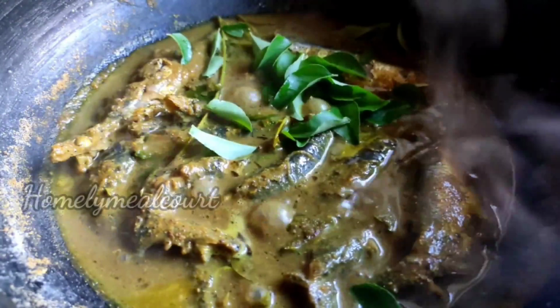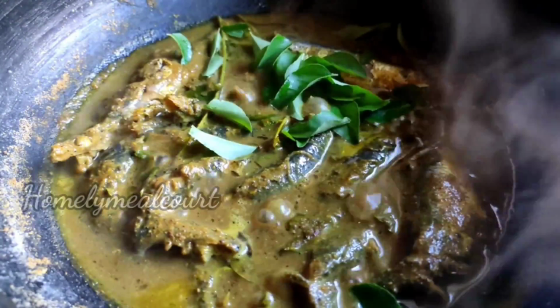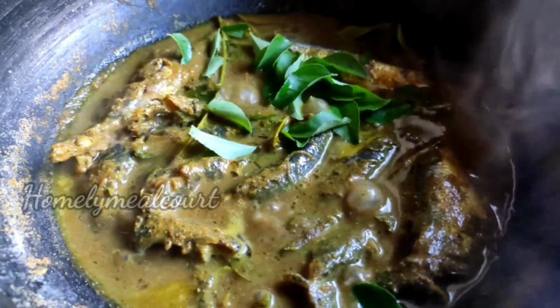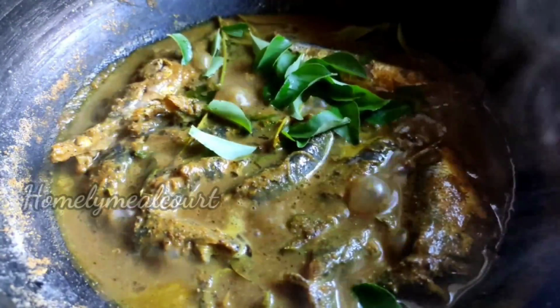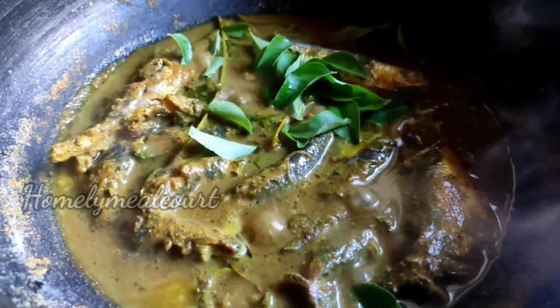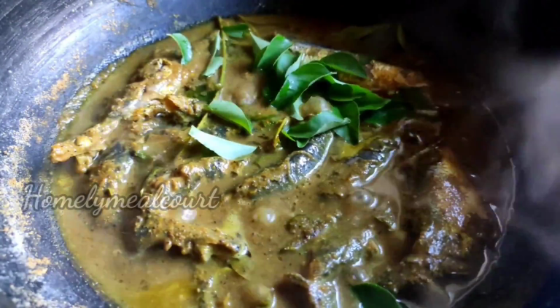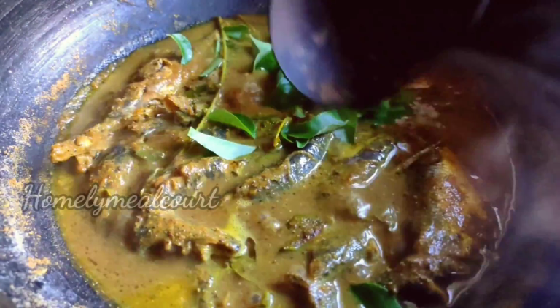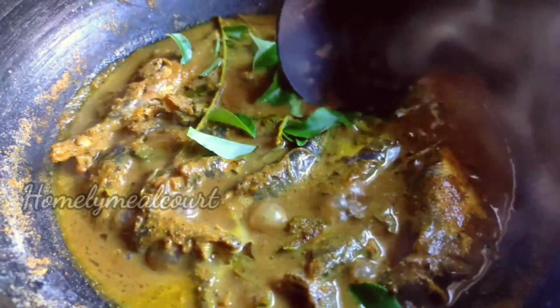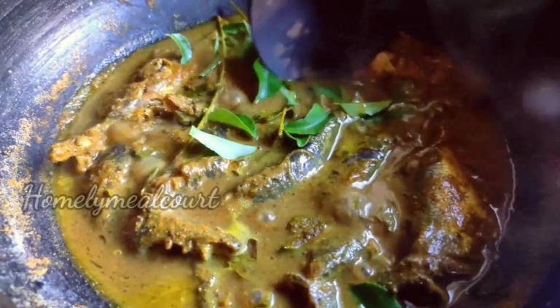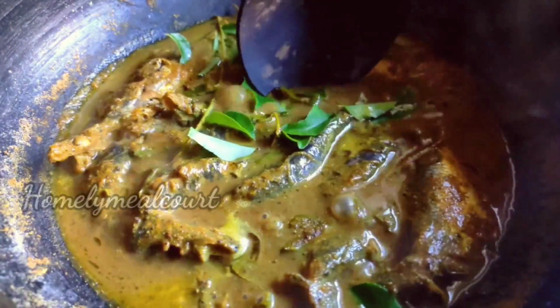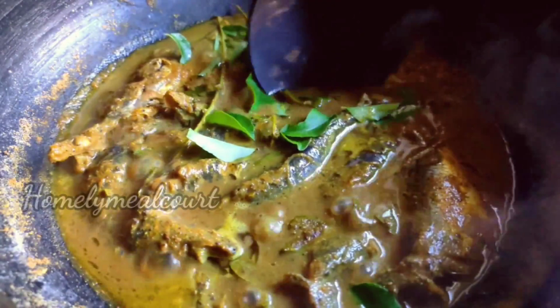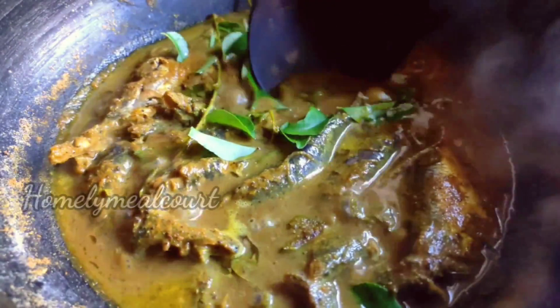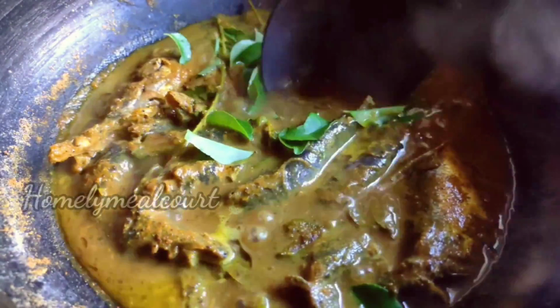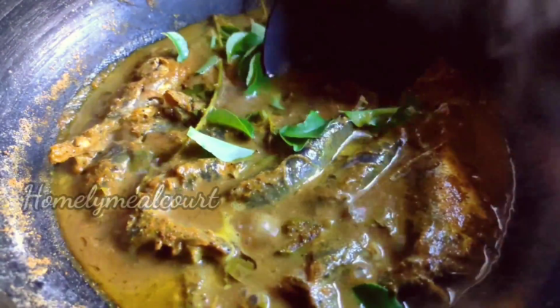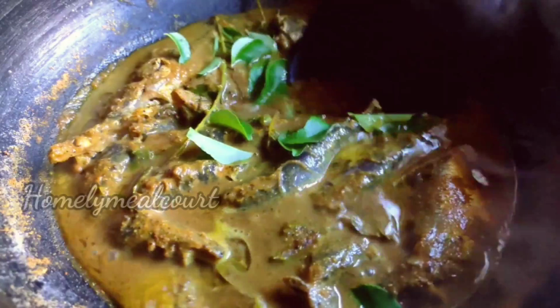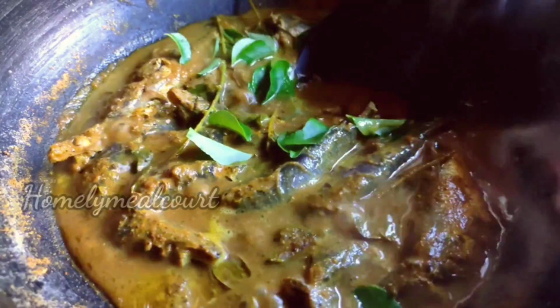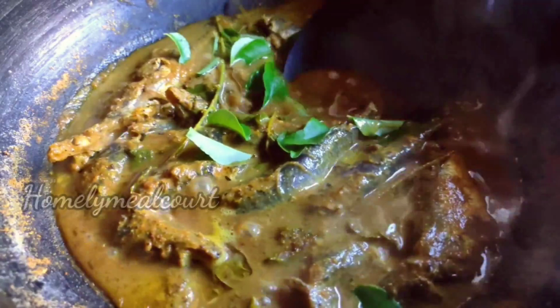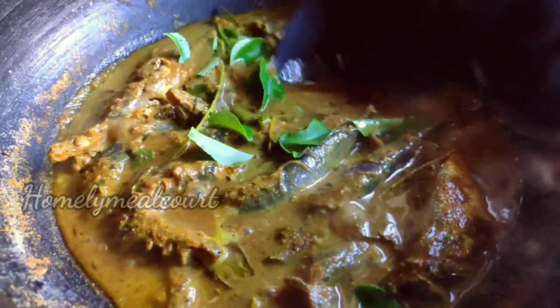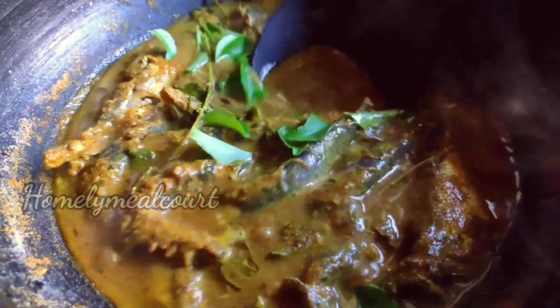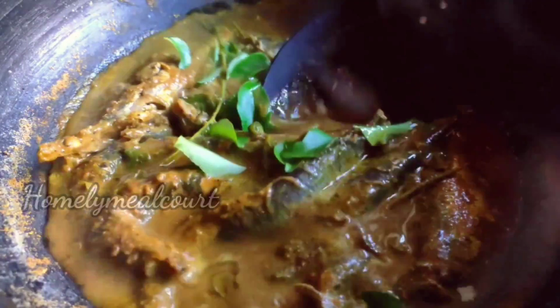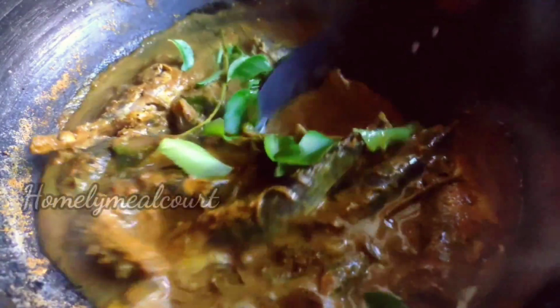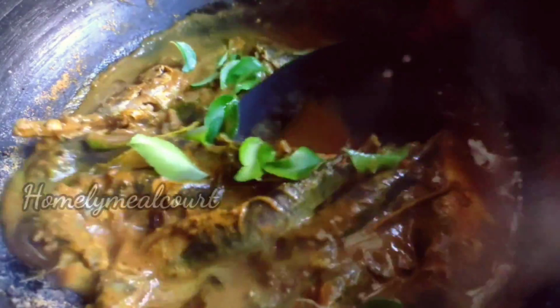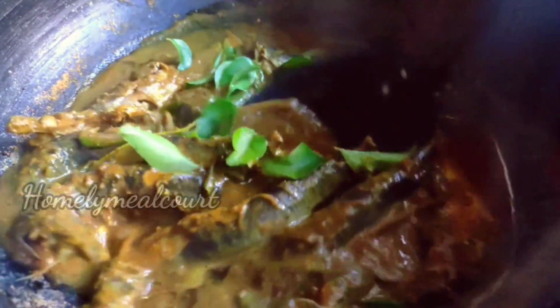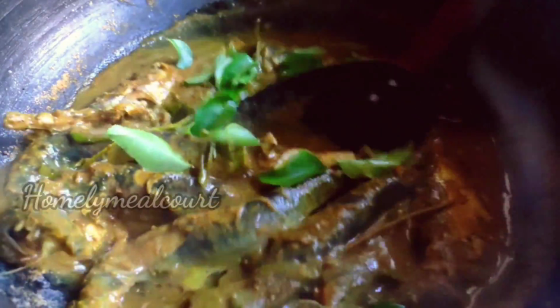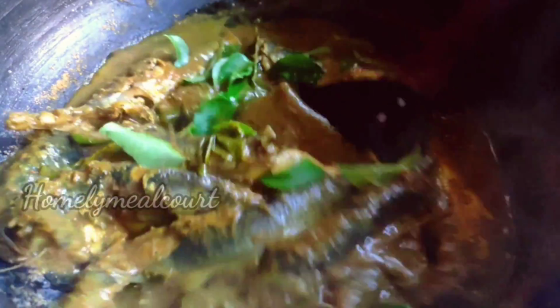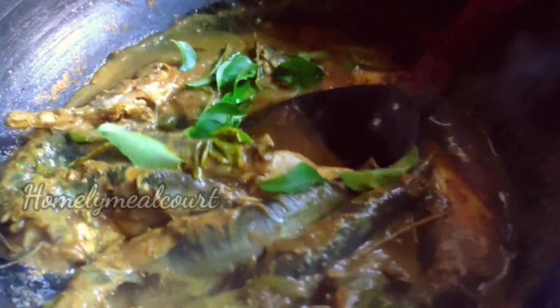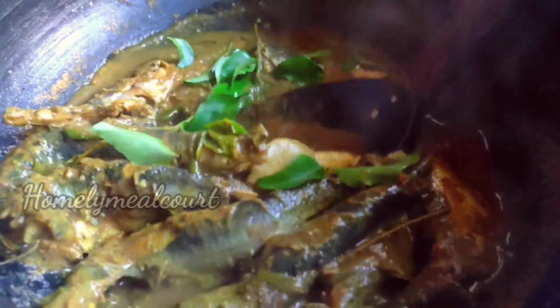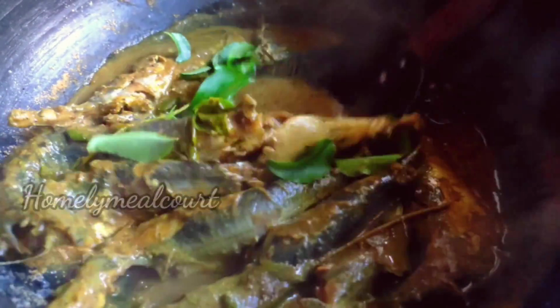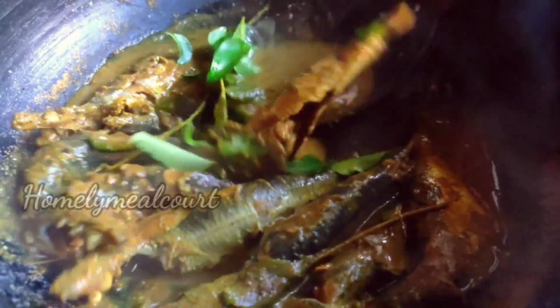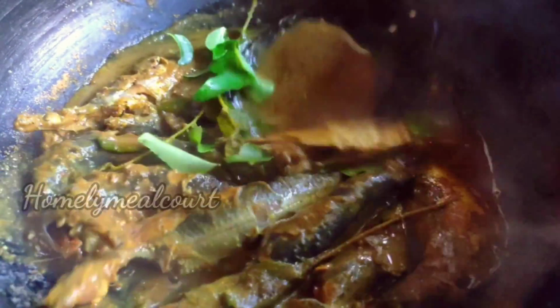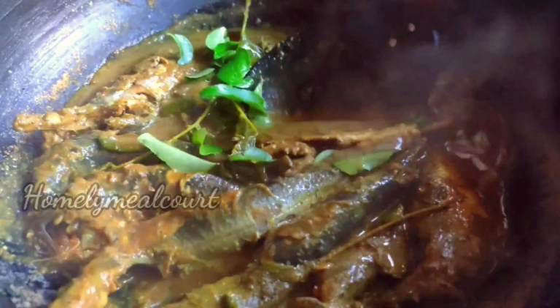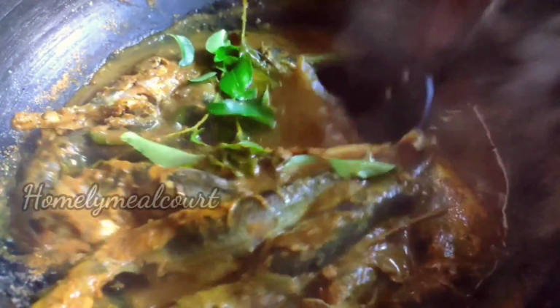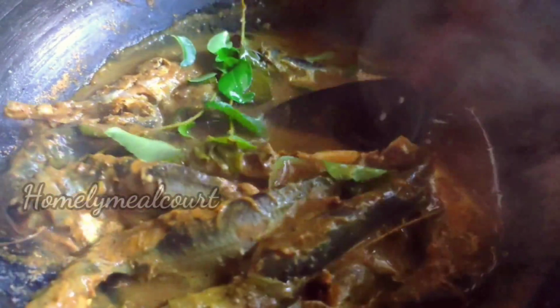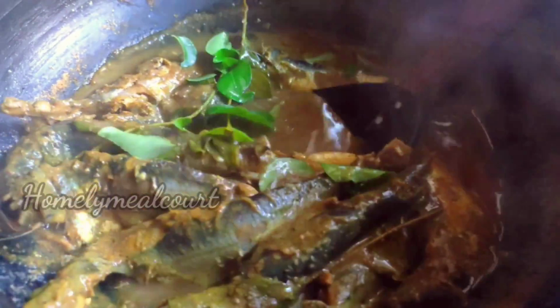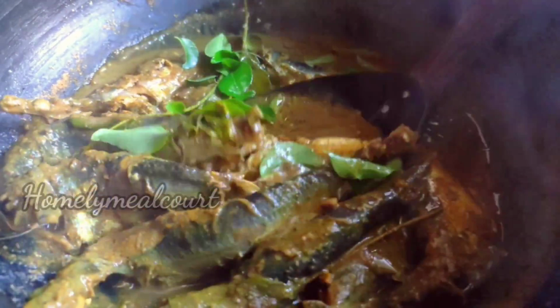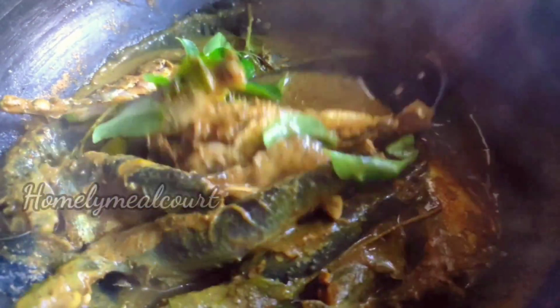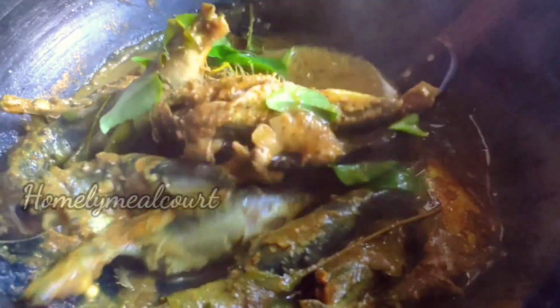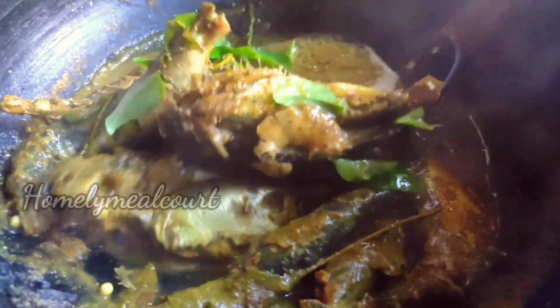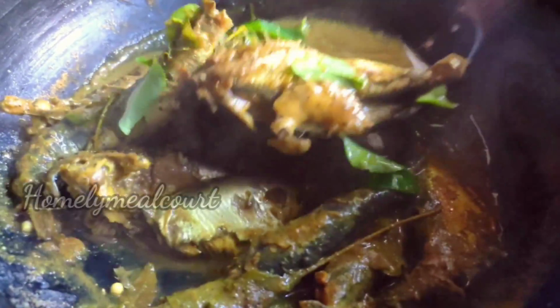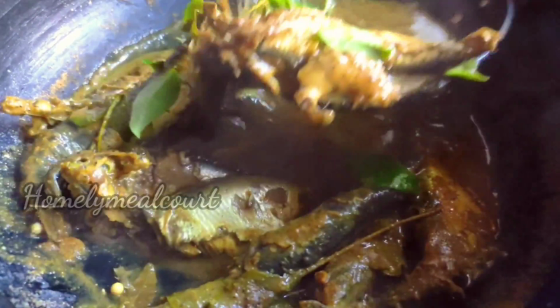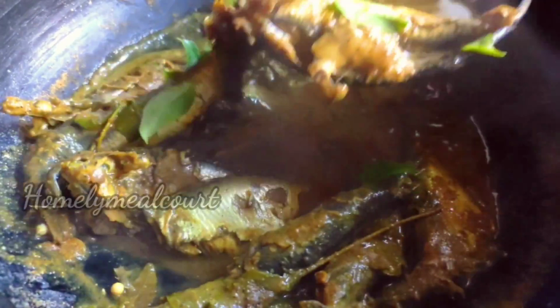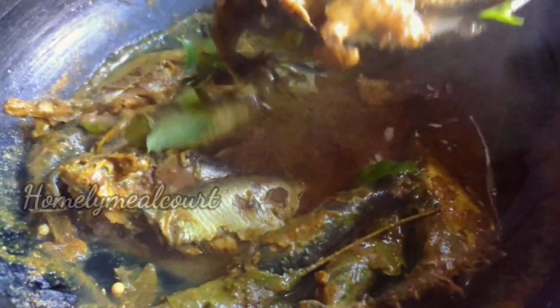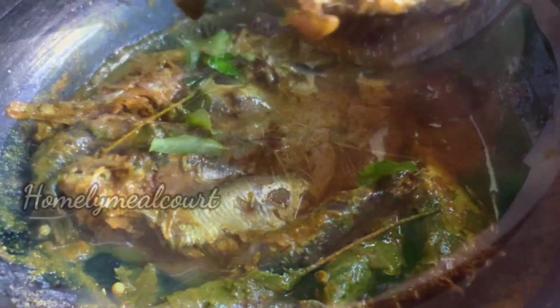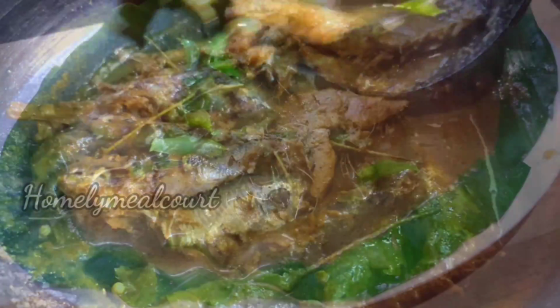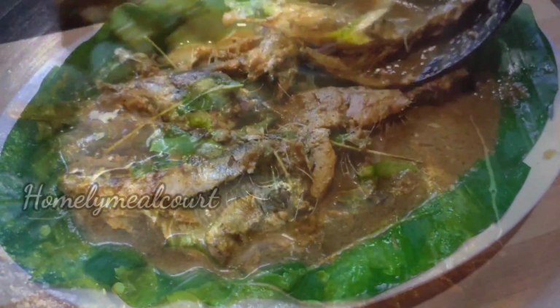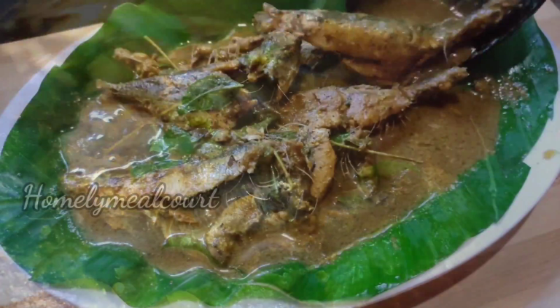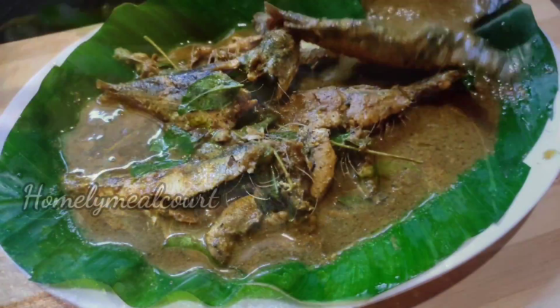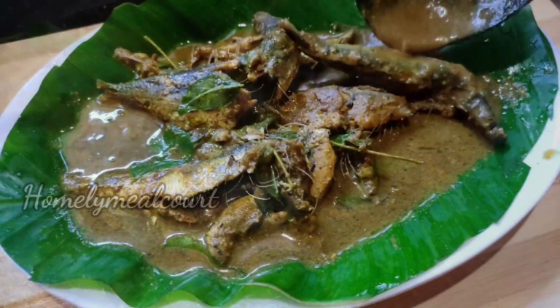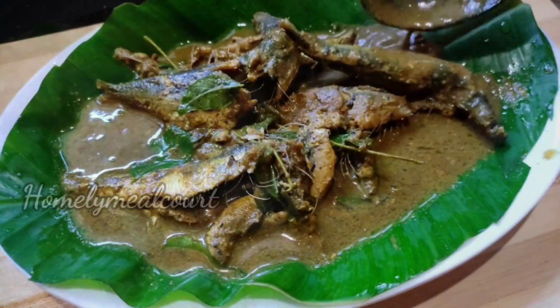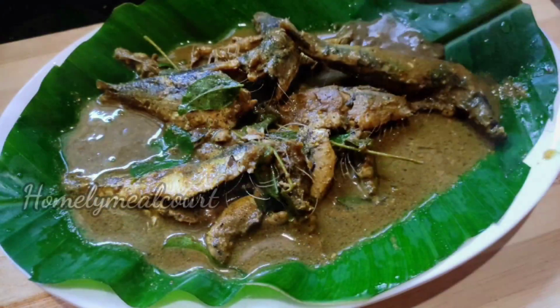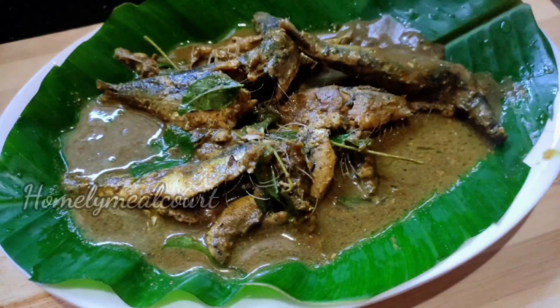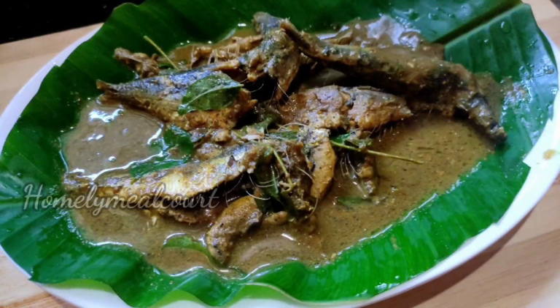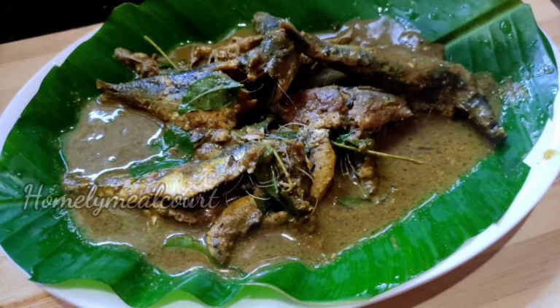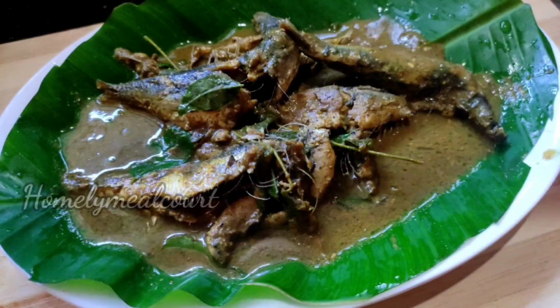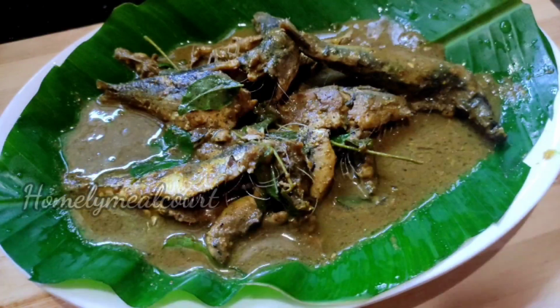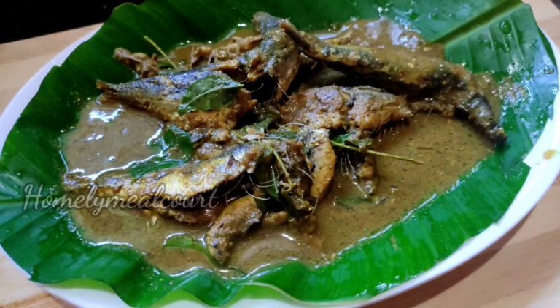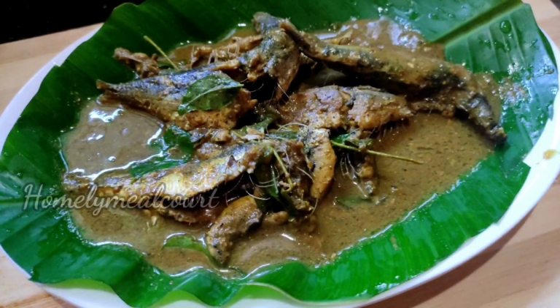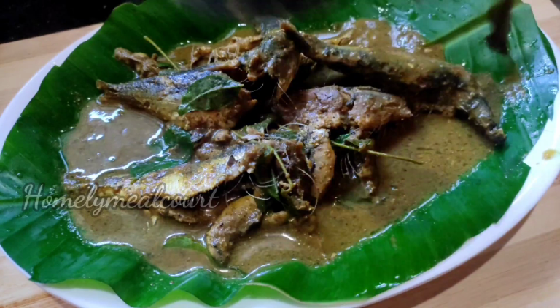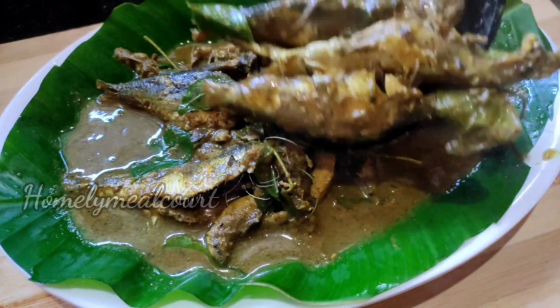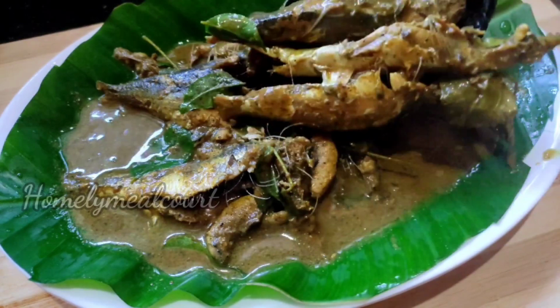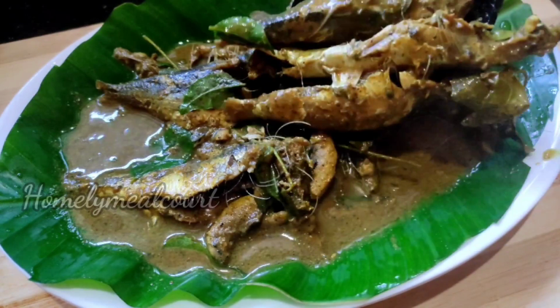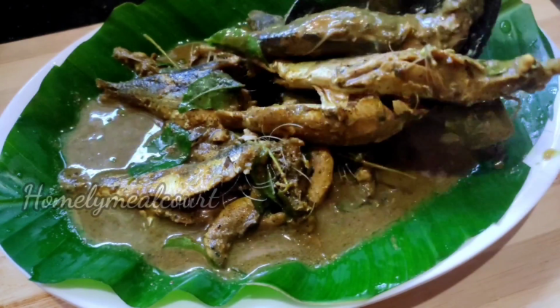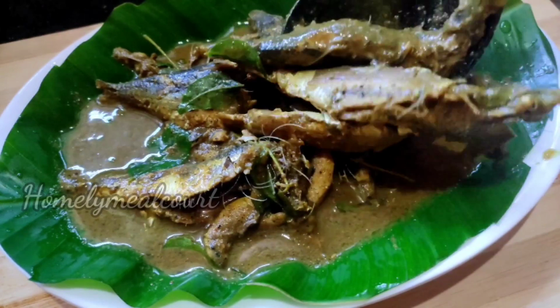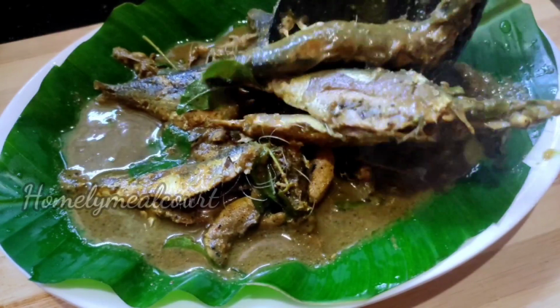Hello everyone, welcome to this video. We have a special mean curry recipe for our recipe.